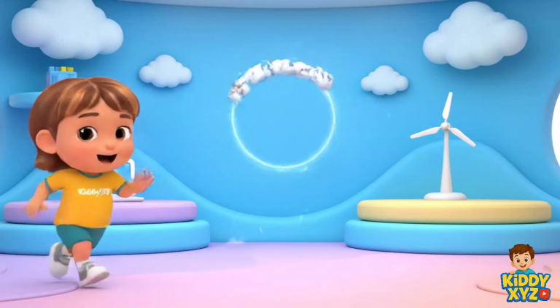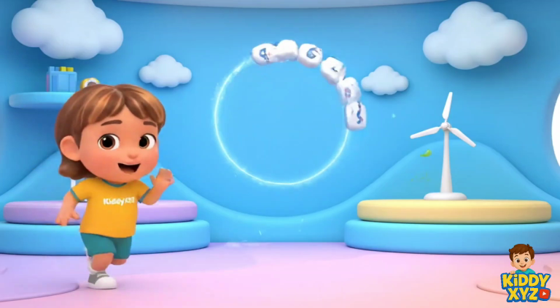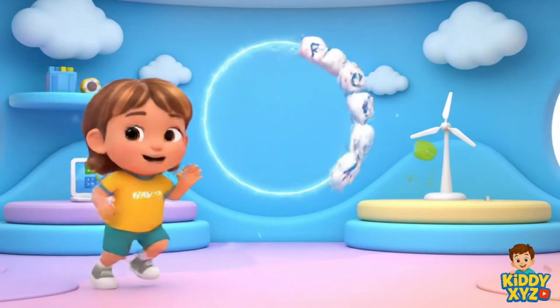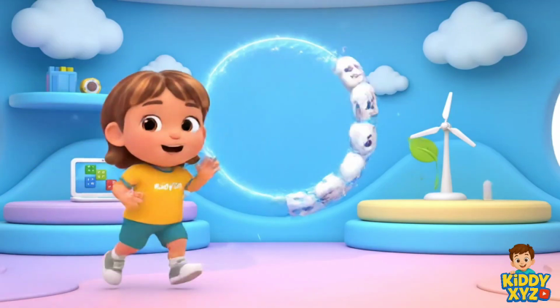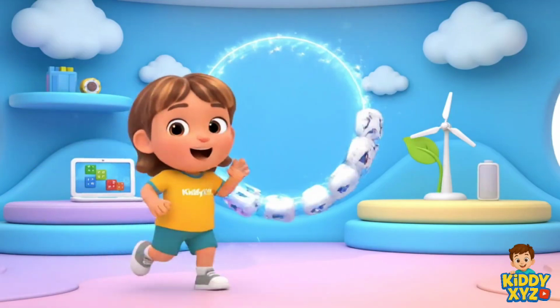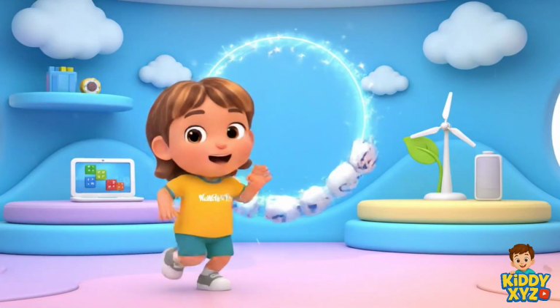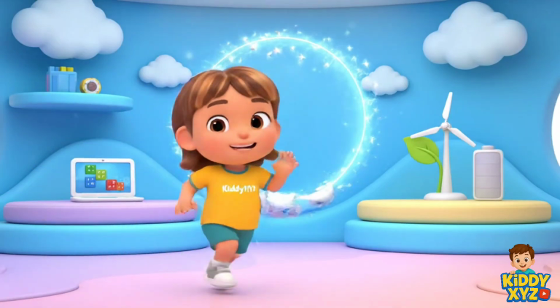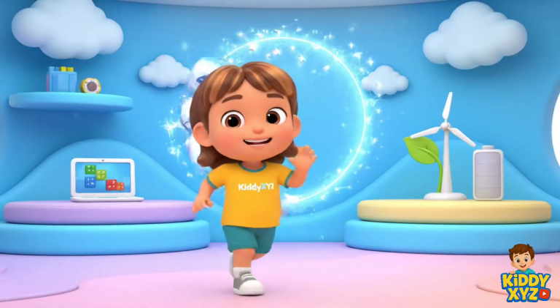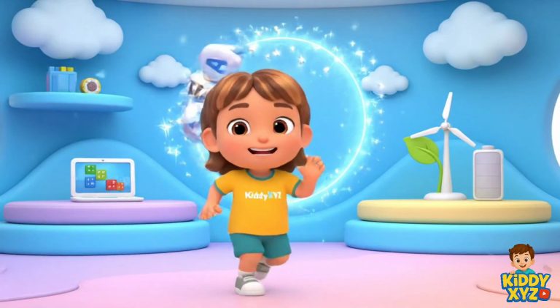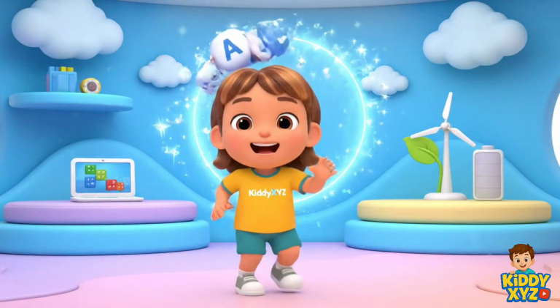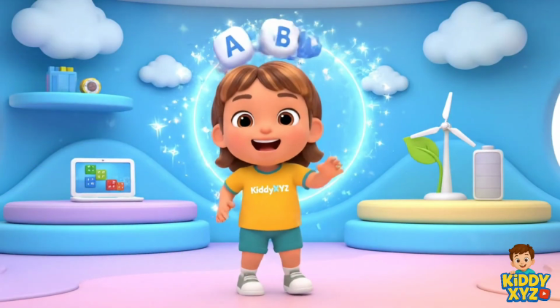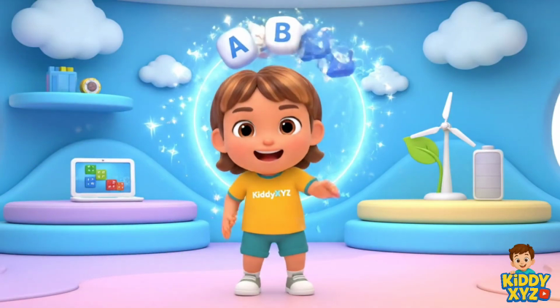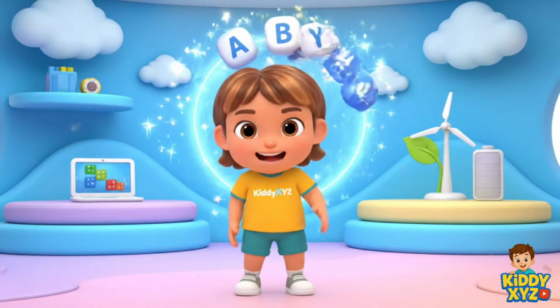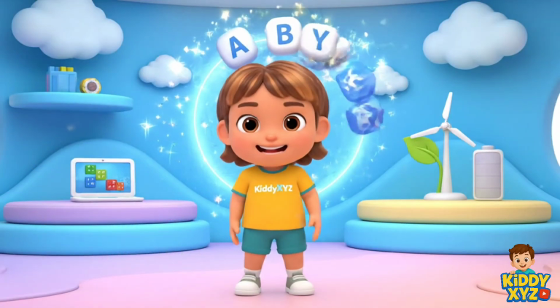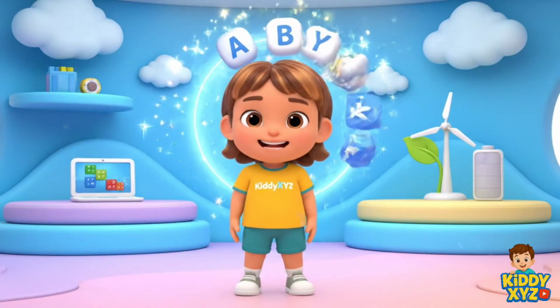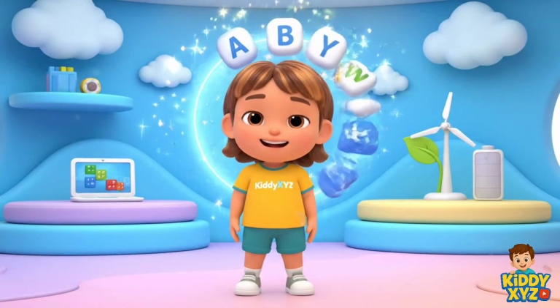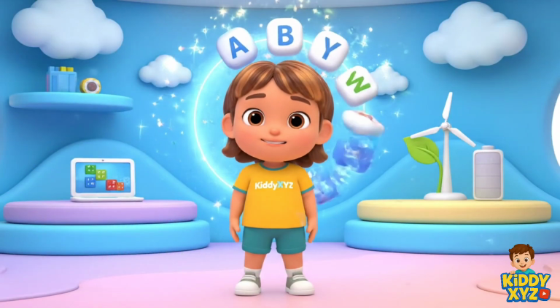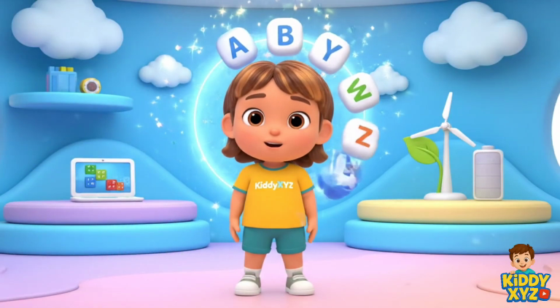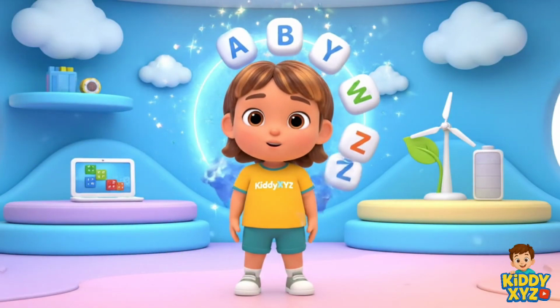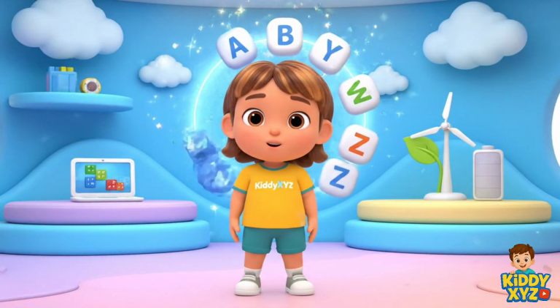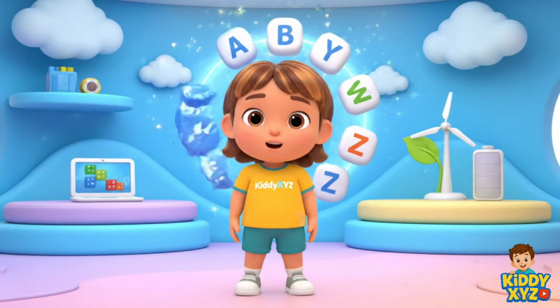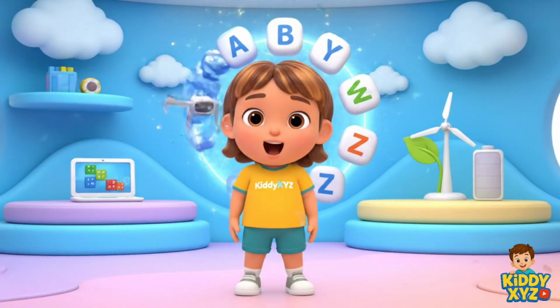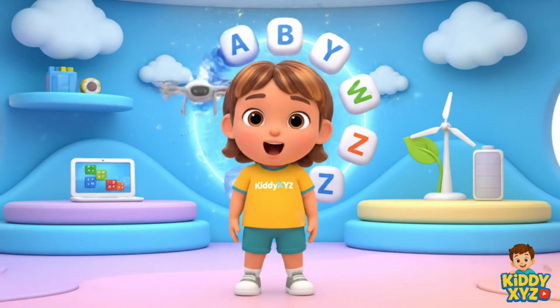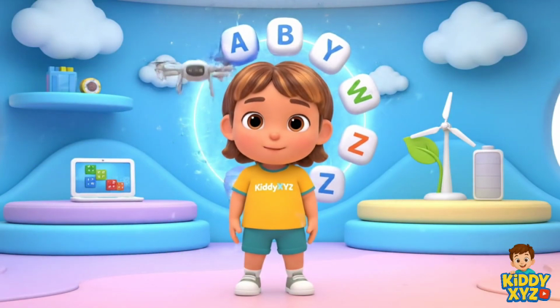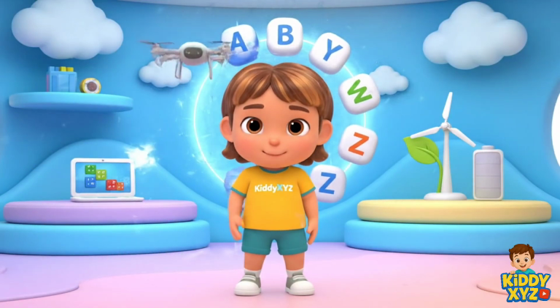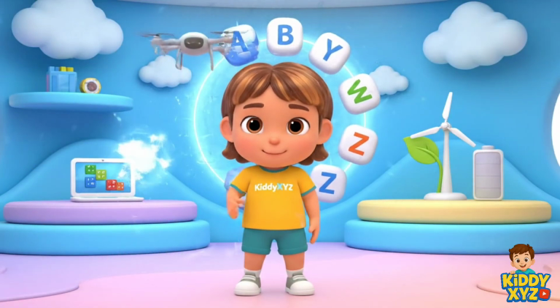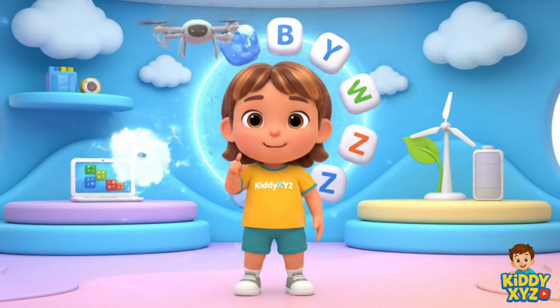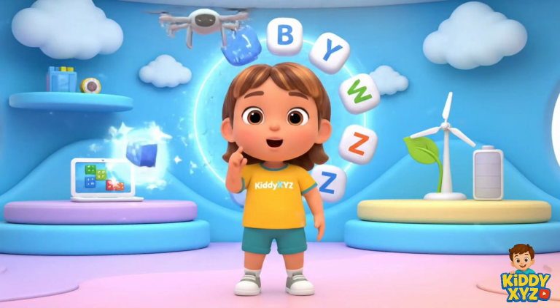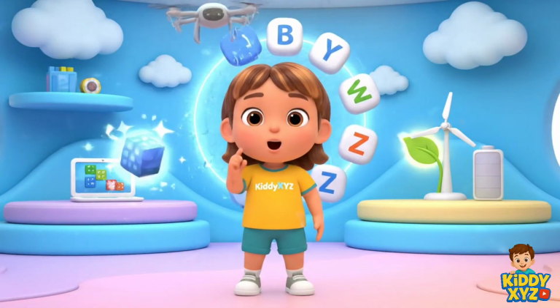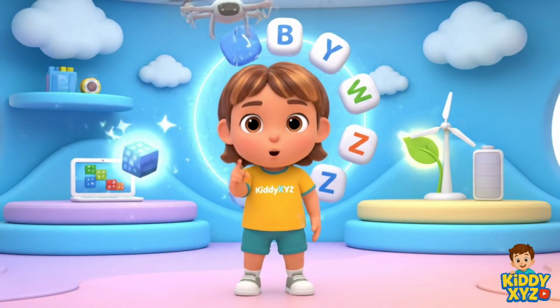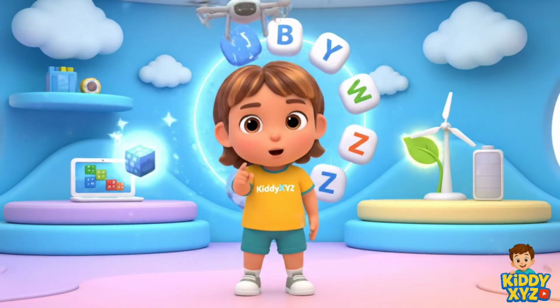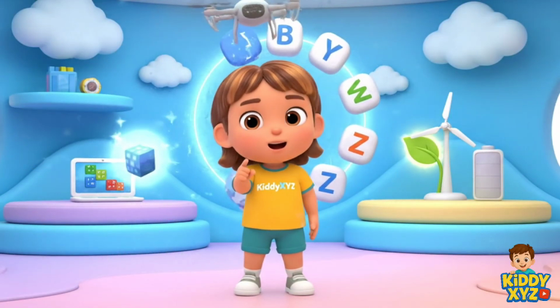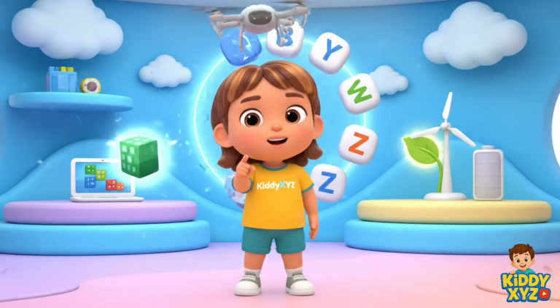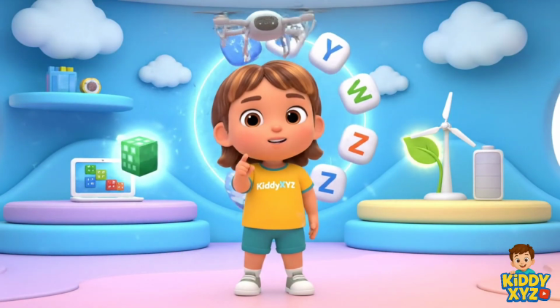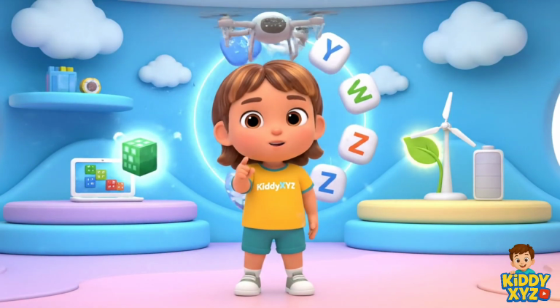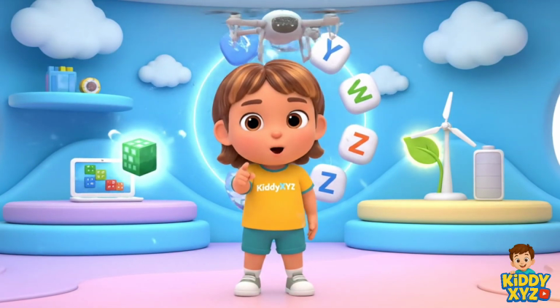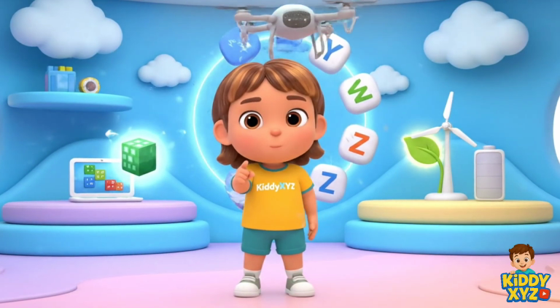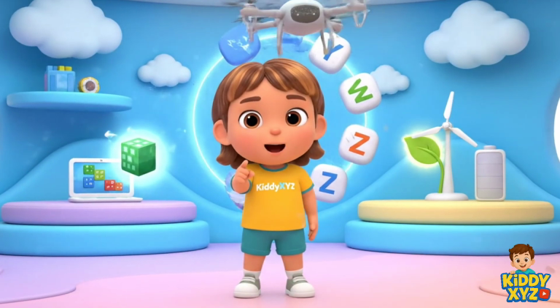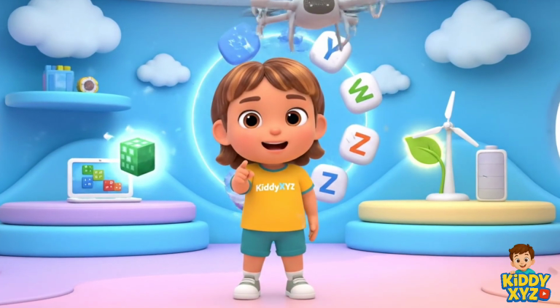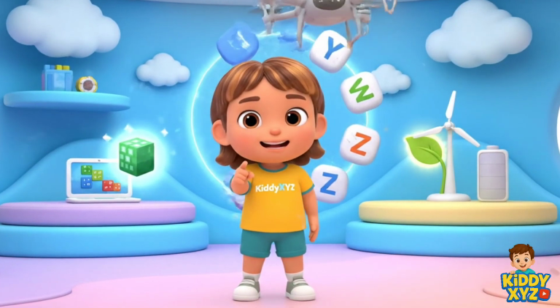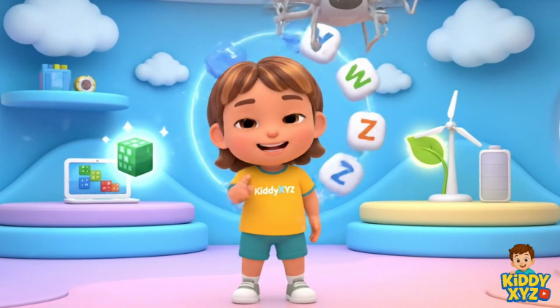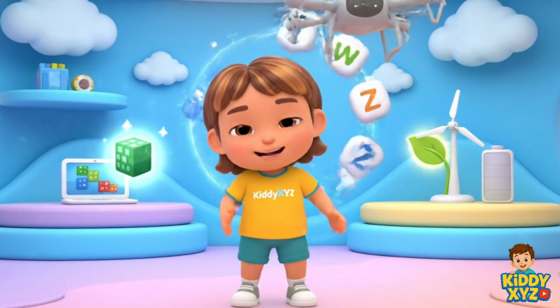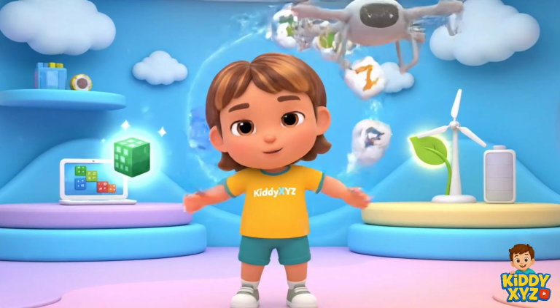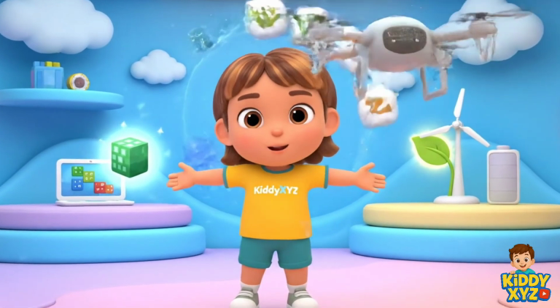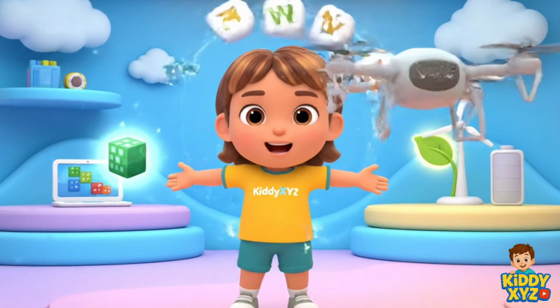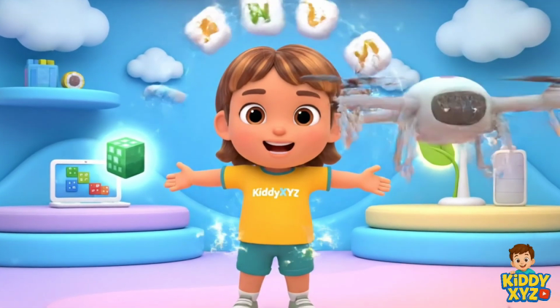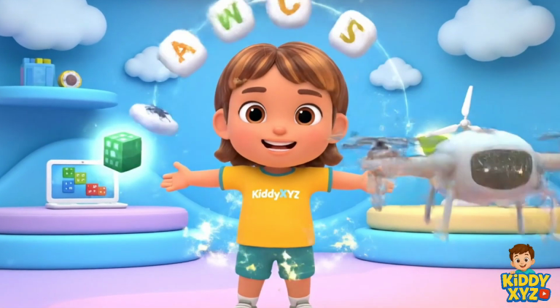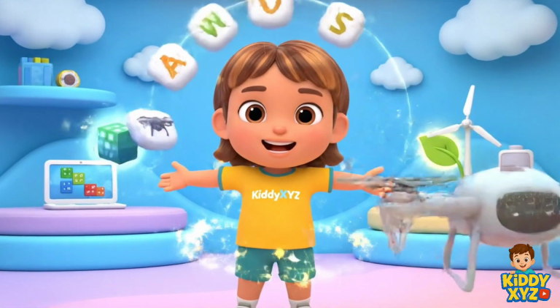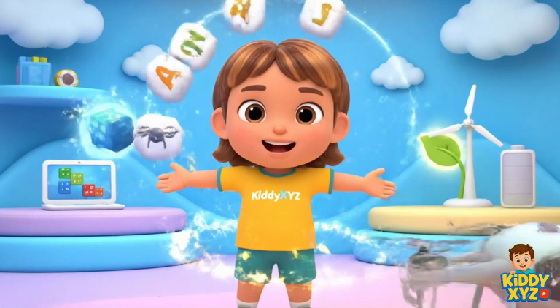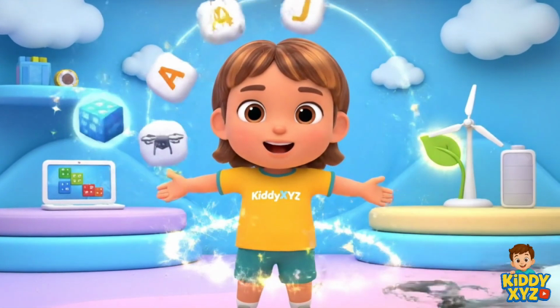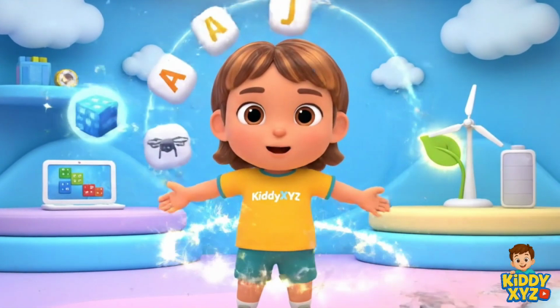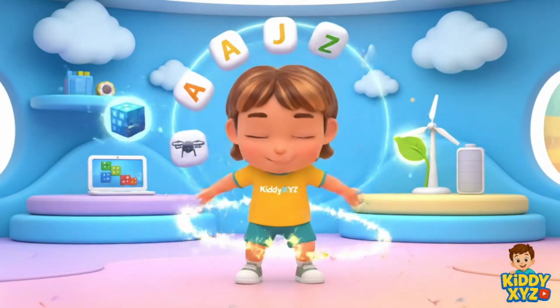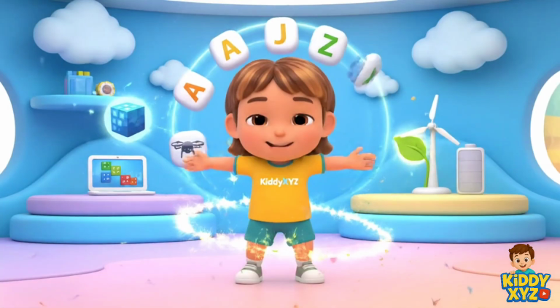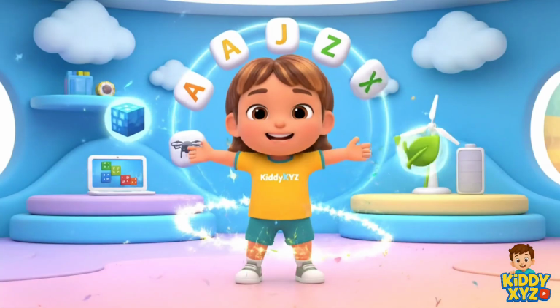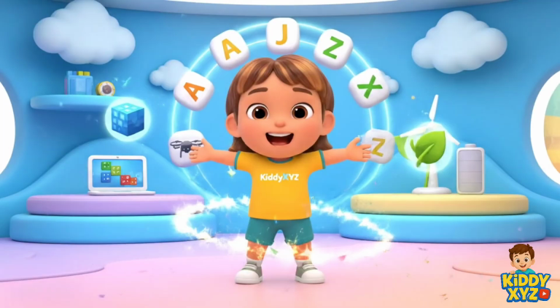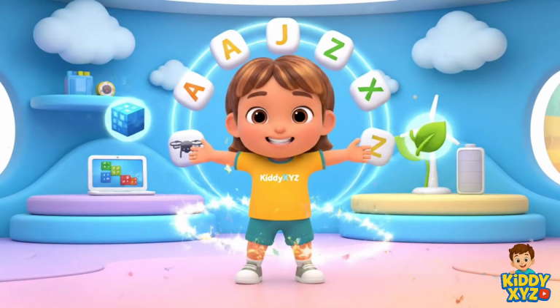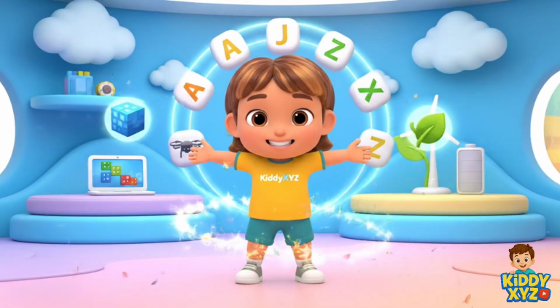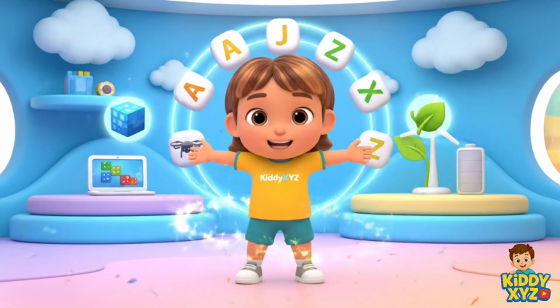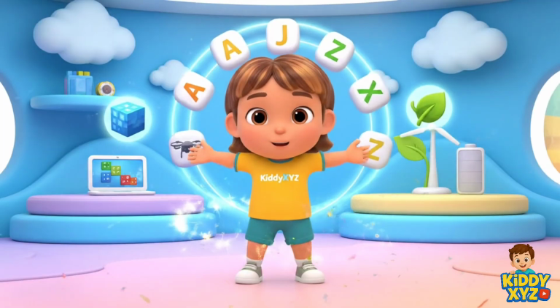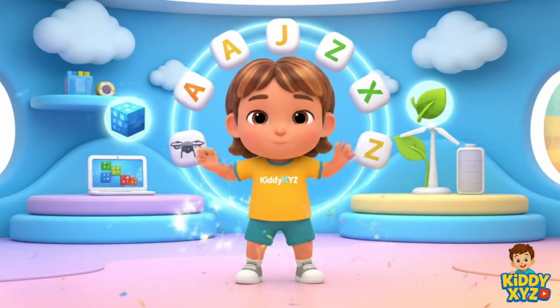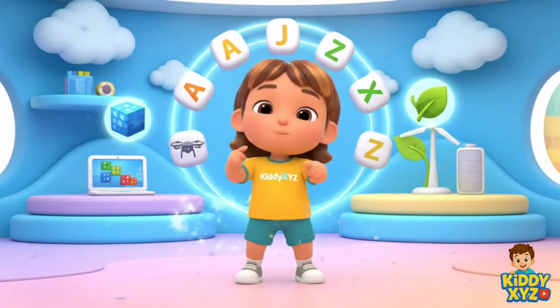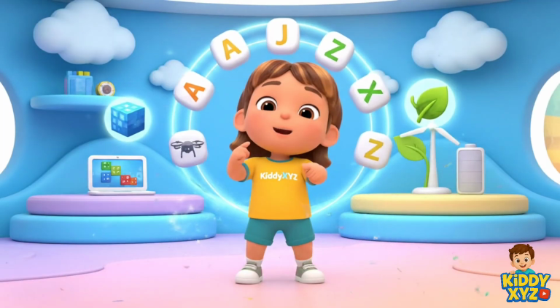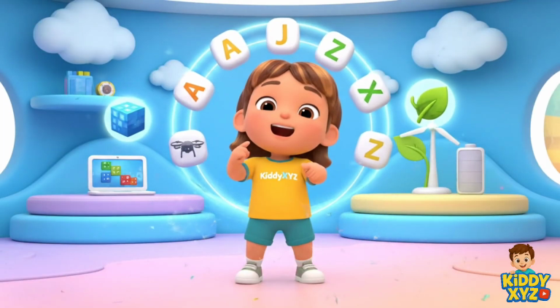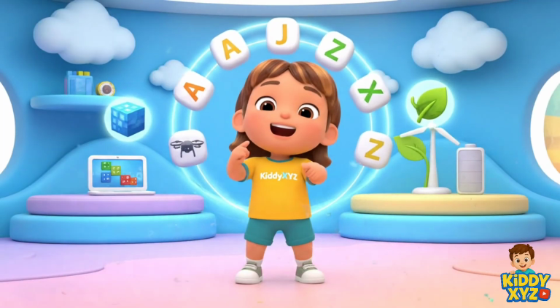Hi, friends! AZ Future Jobs. Coder, drone pilot, green engineer. Let's dream big!